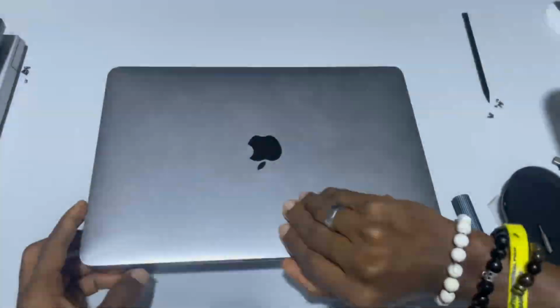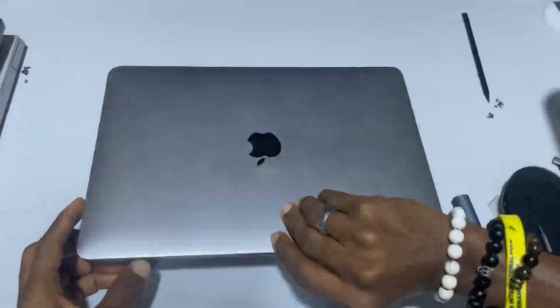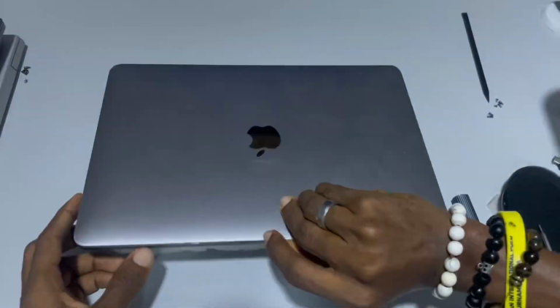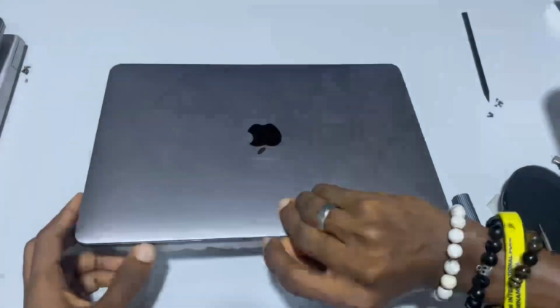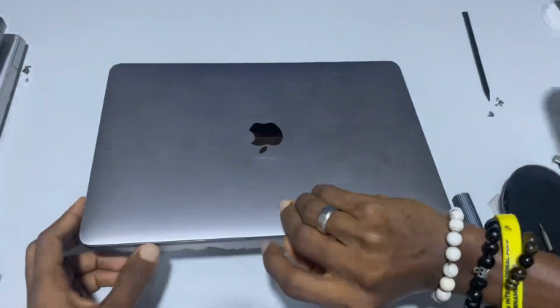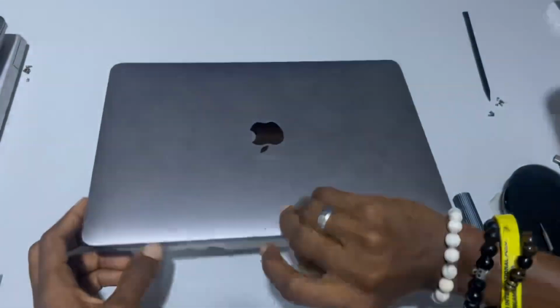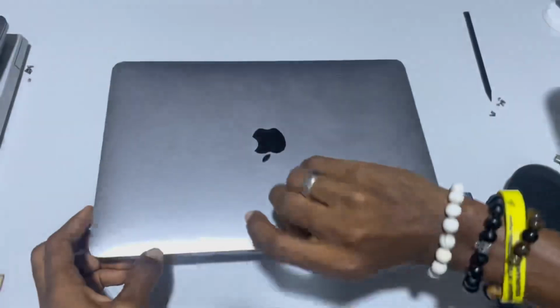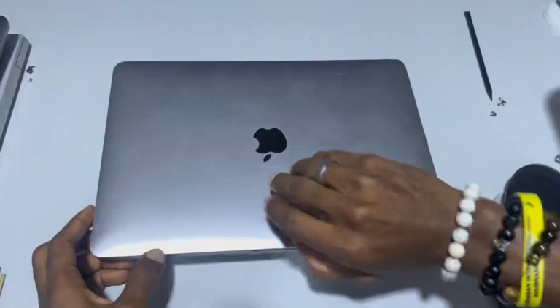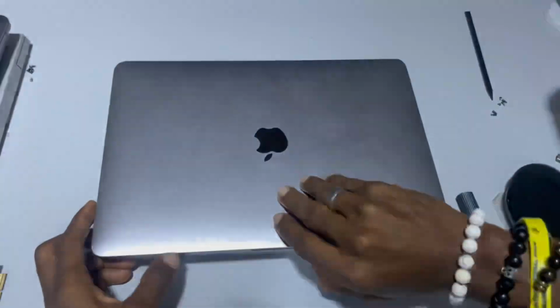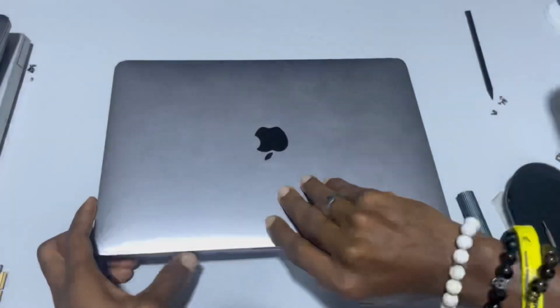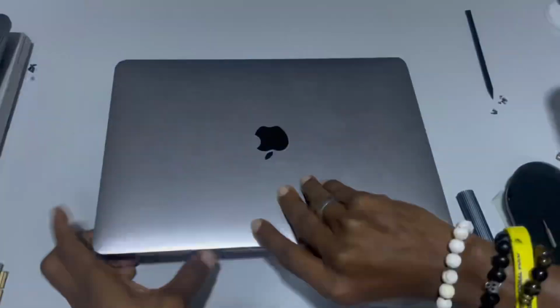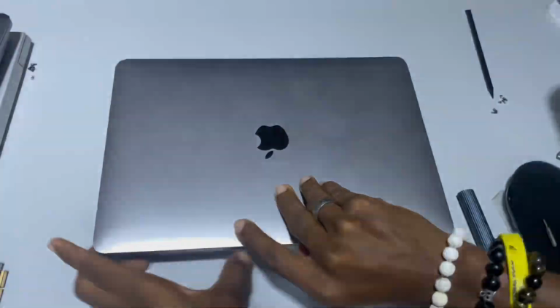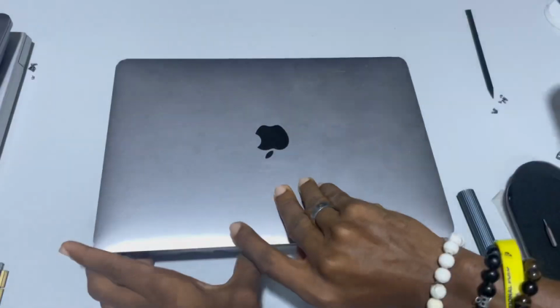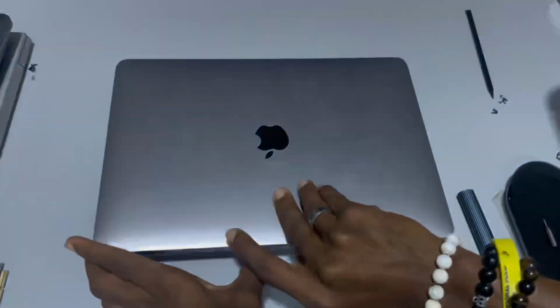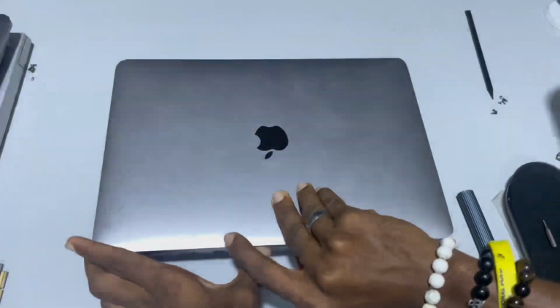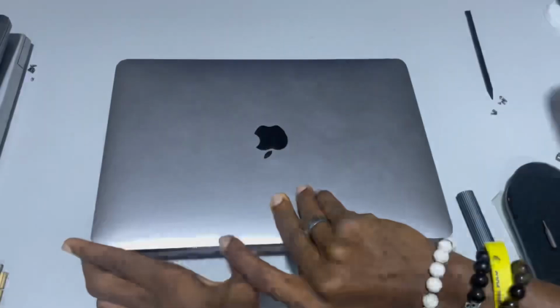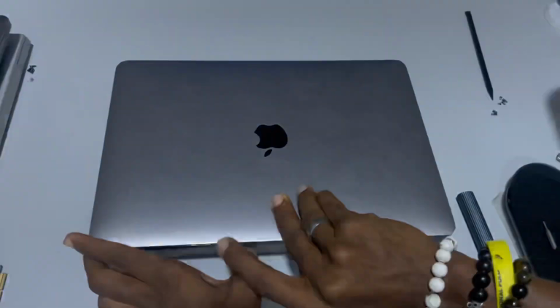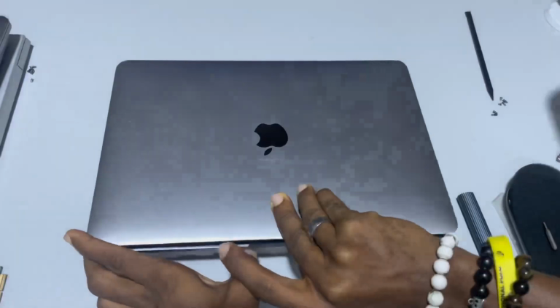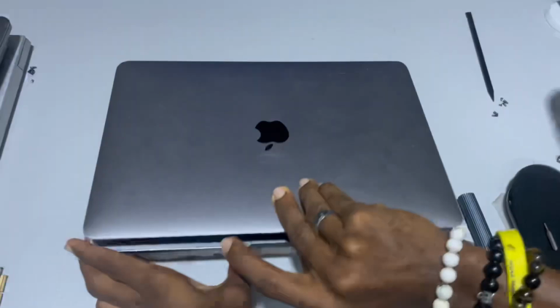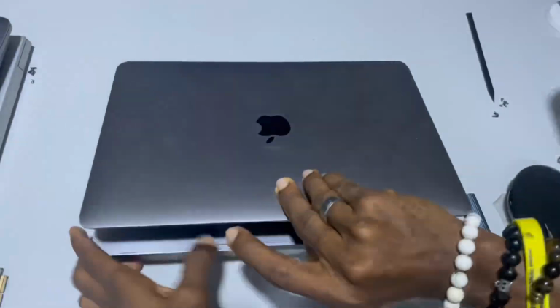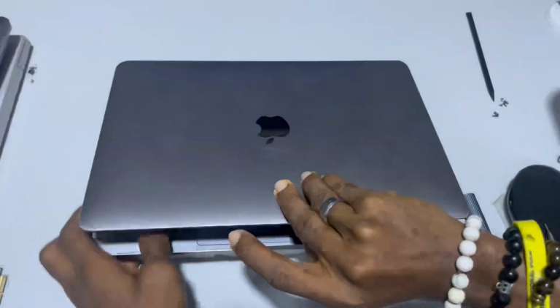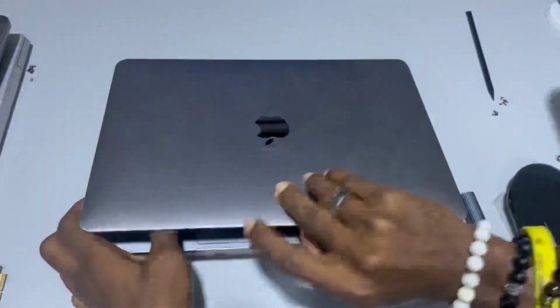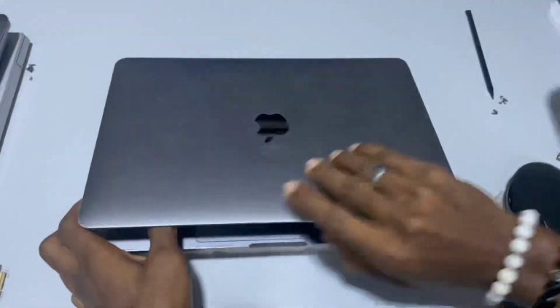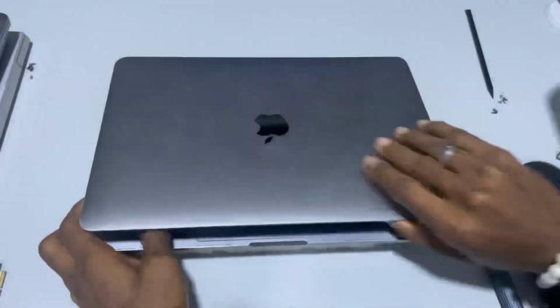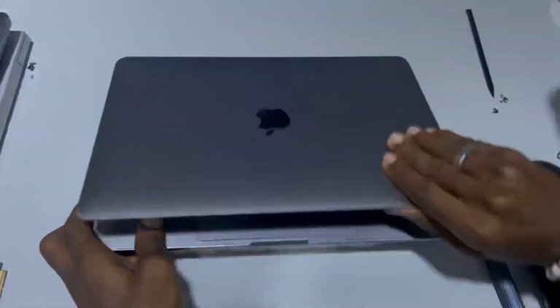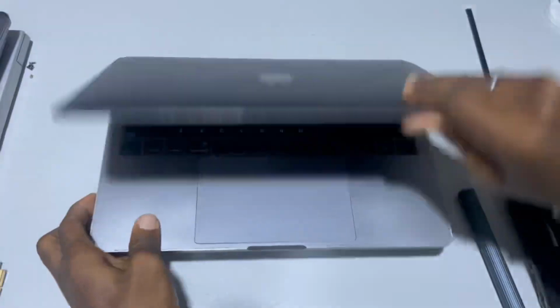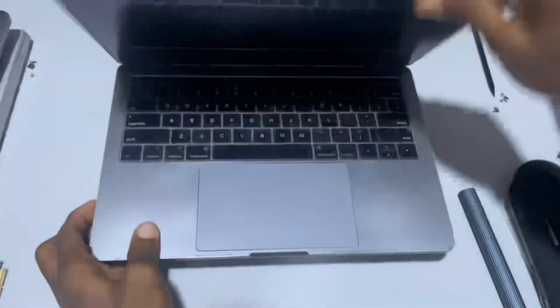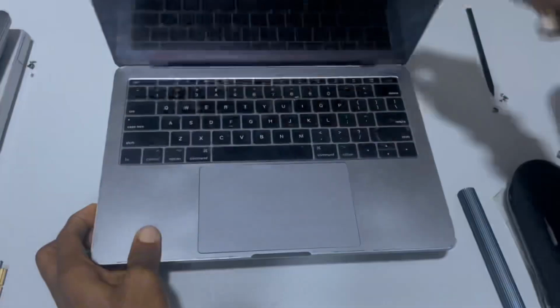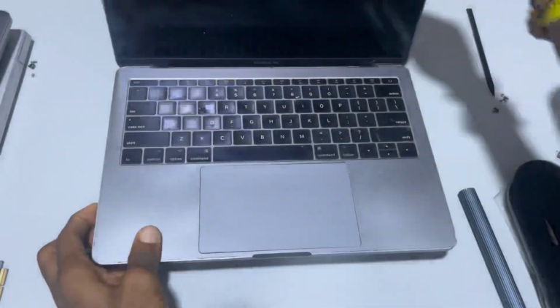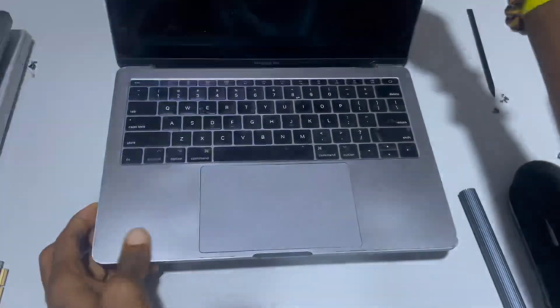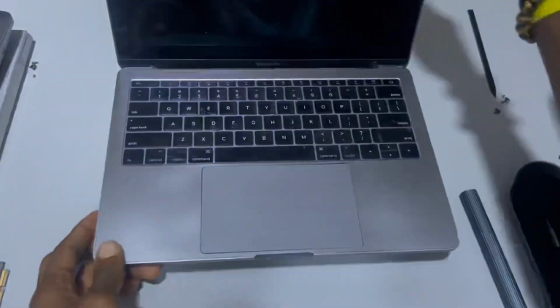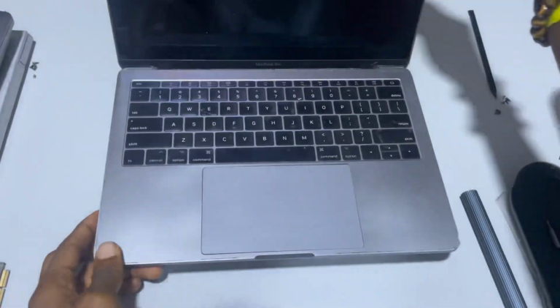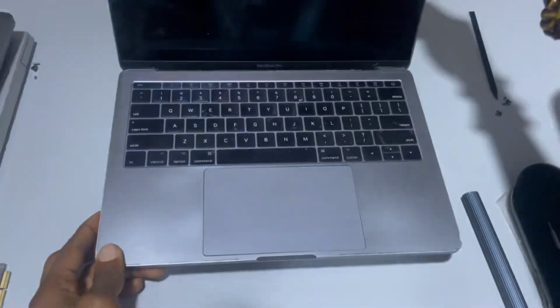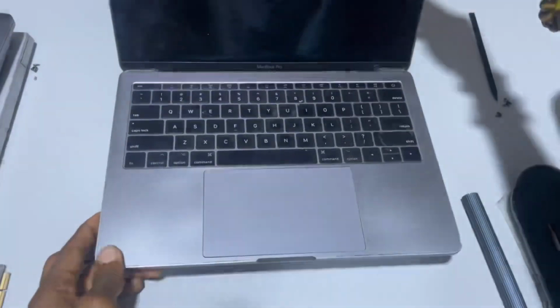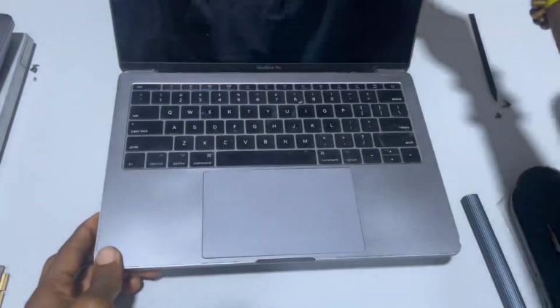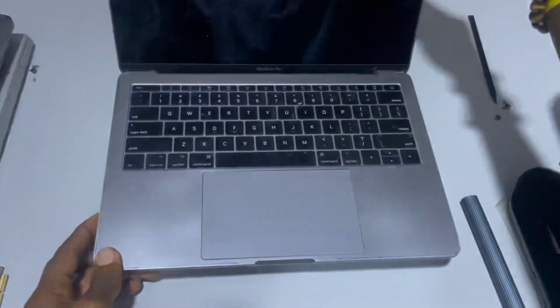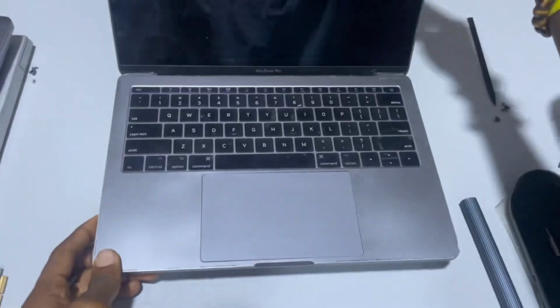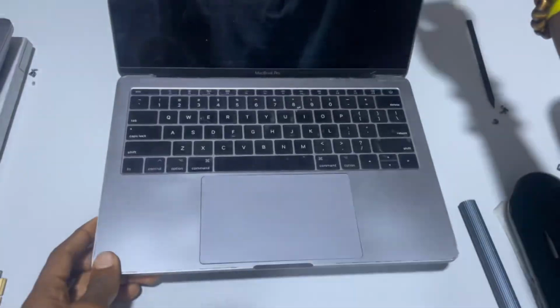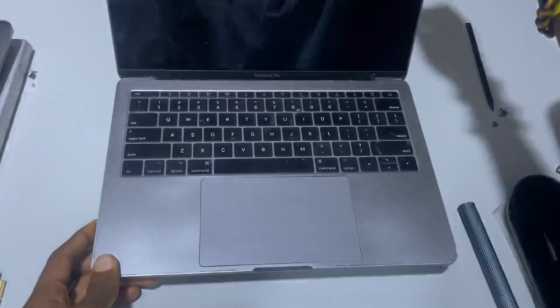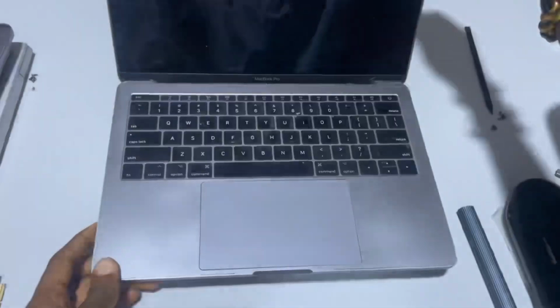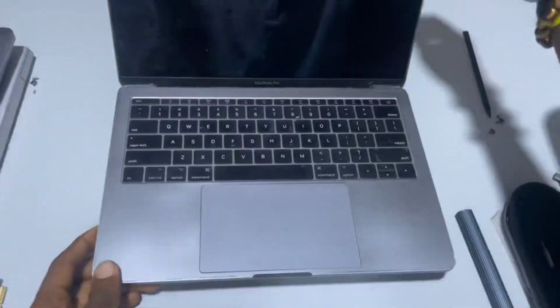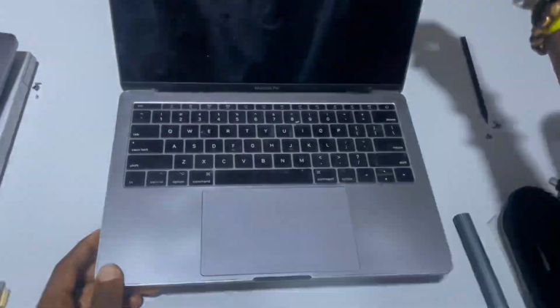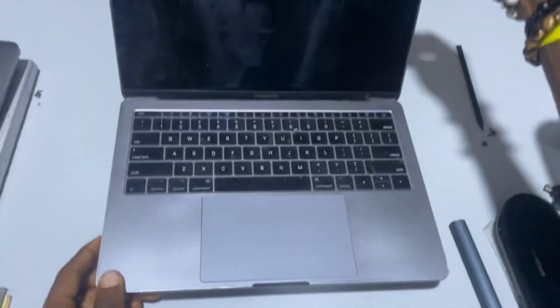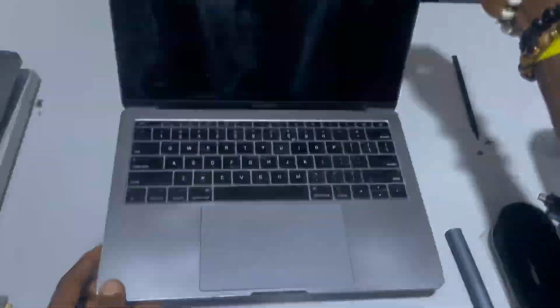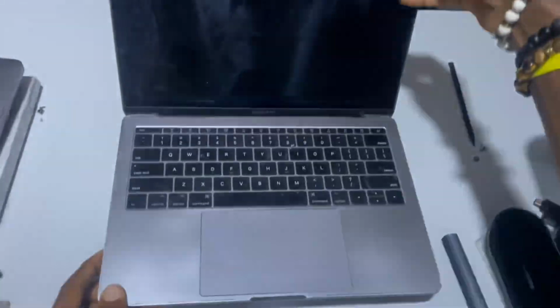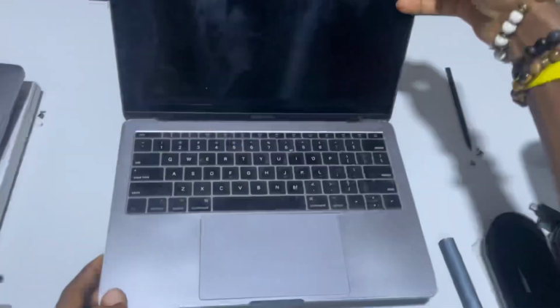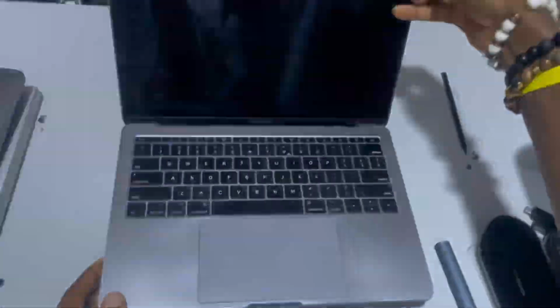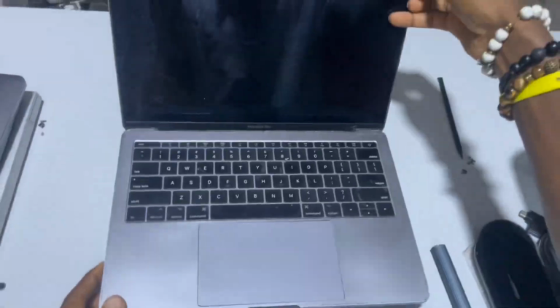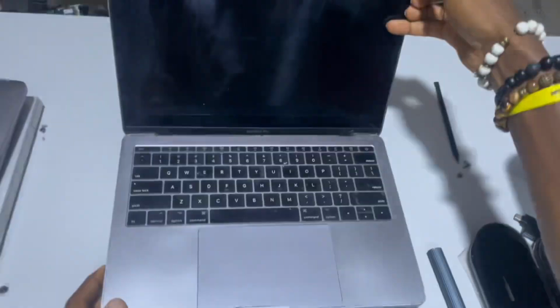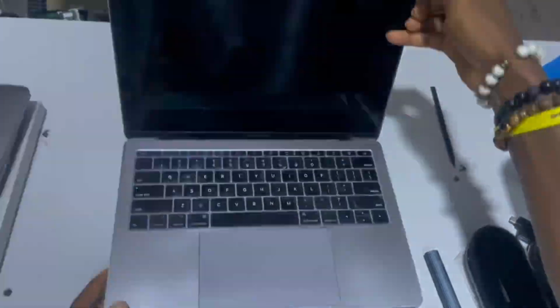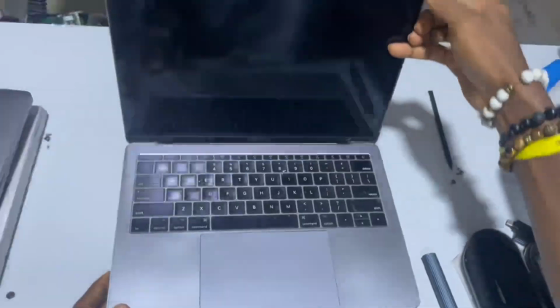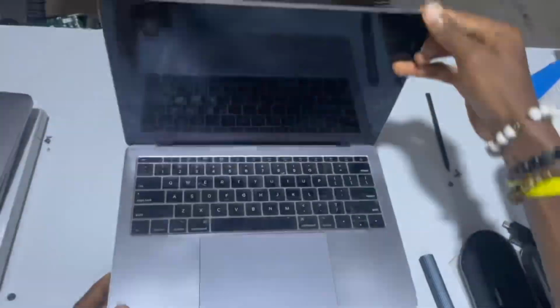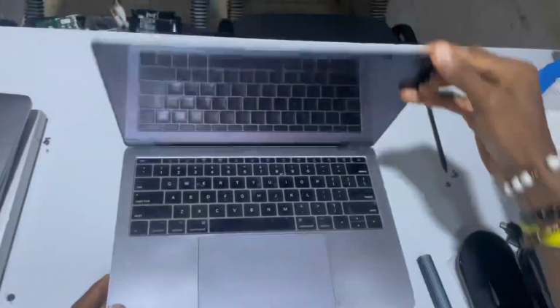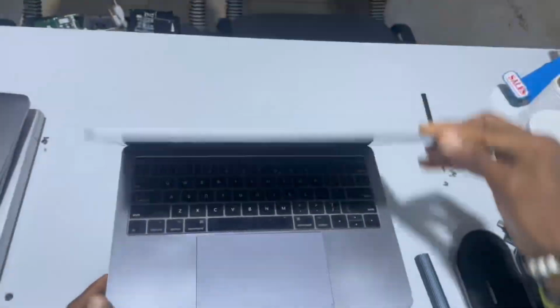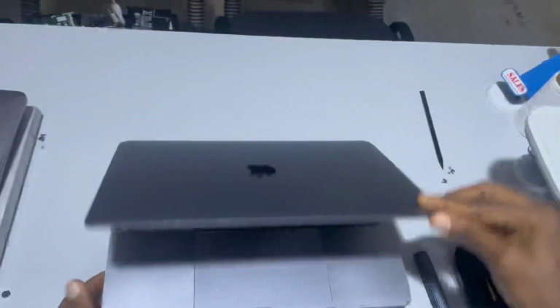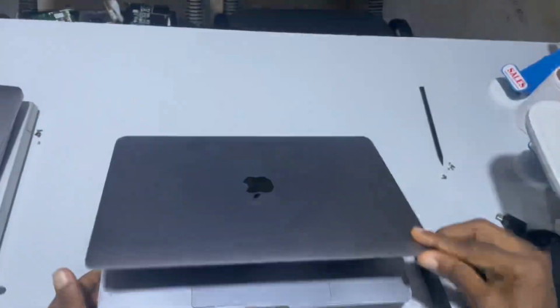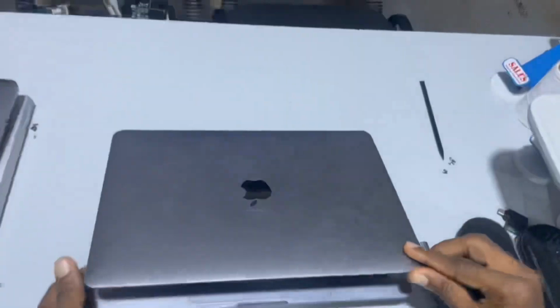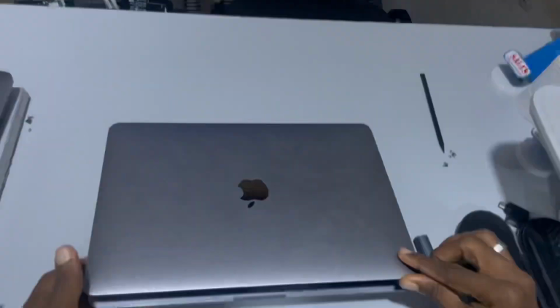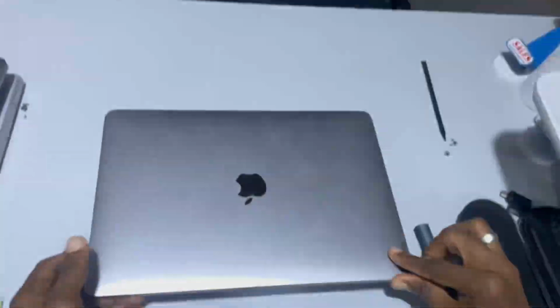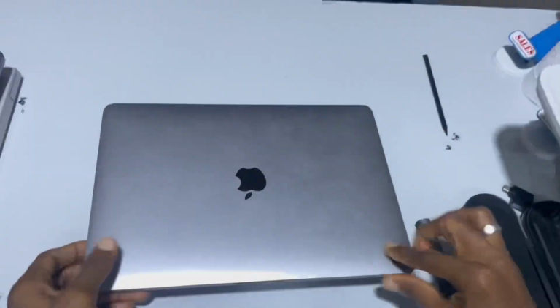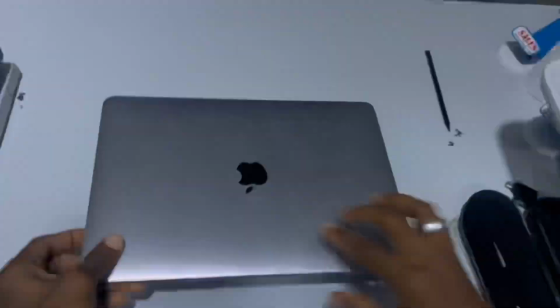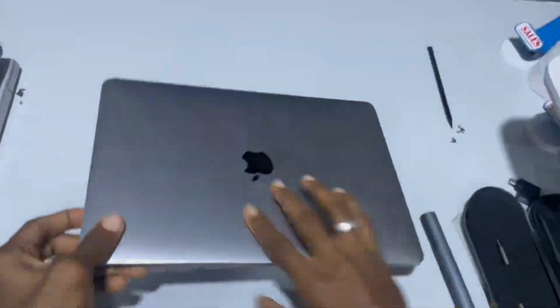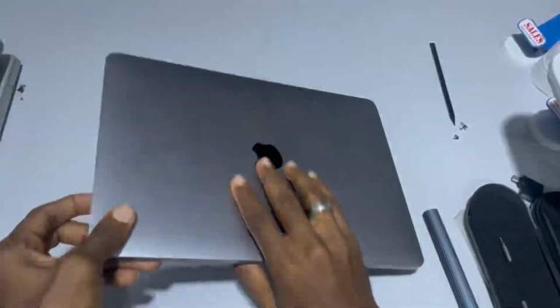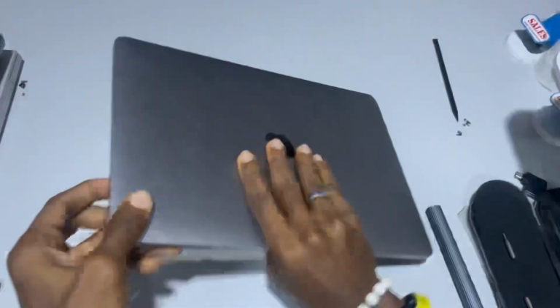Here's a video on how to change the SSD of a 2017 MacBook Pro, the non-touchbar model.